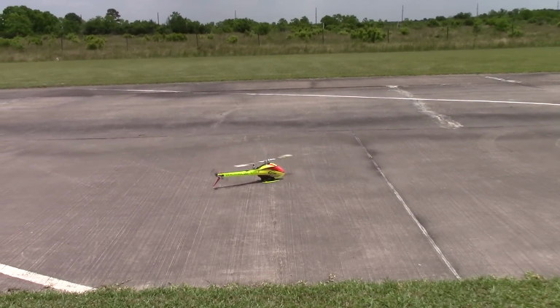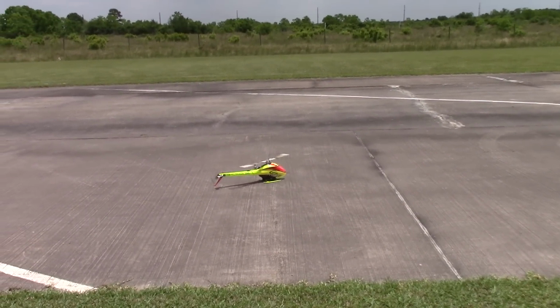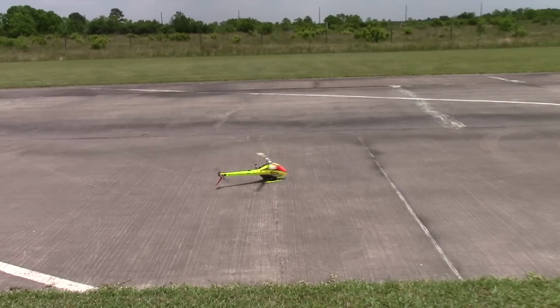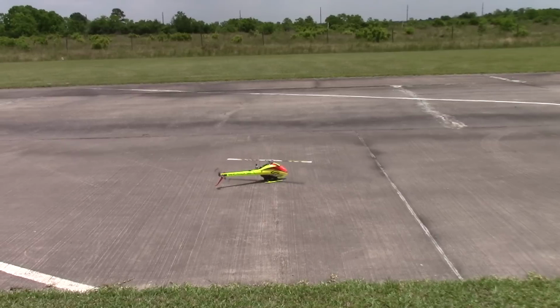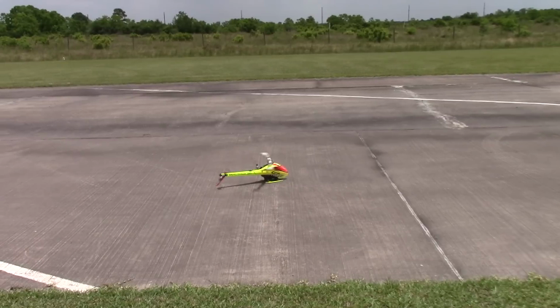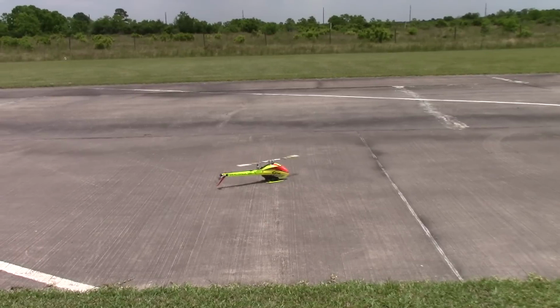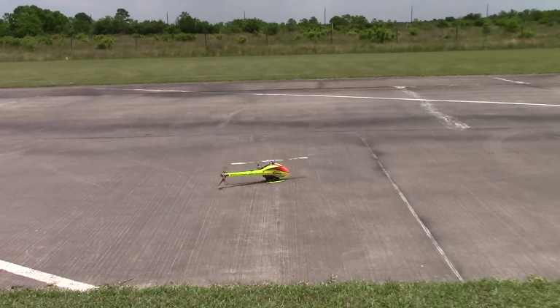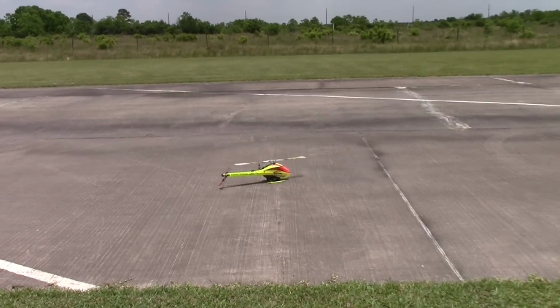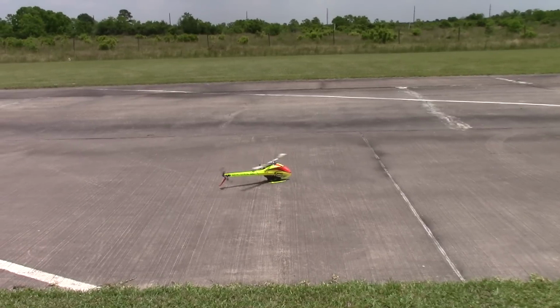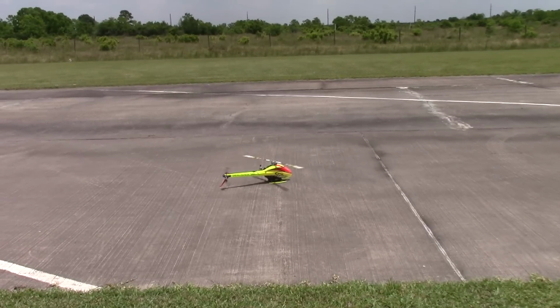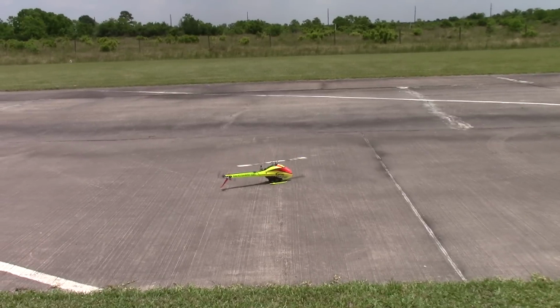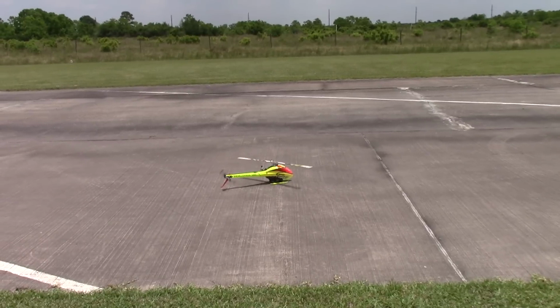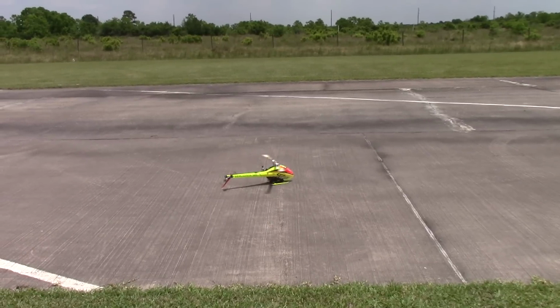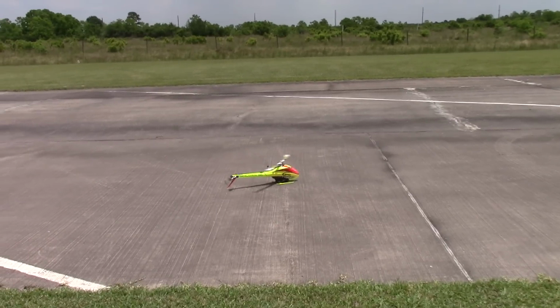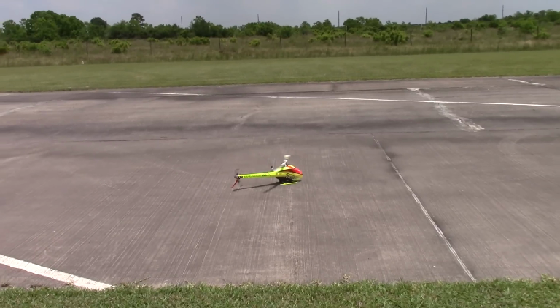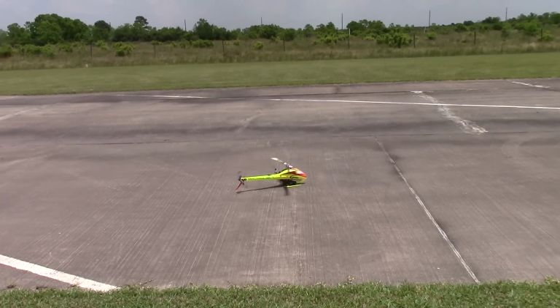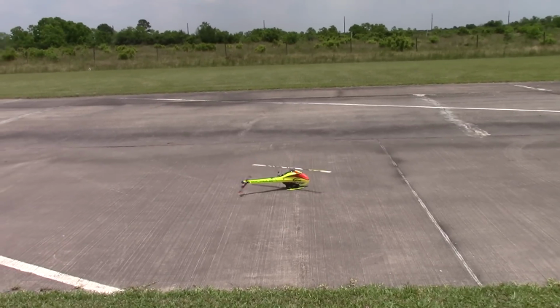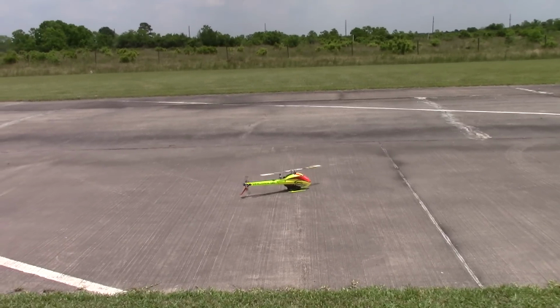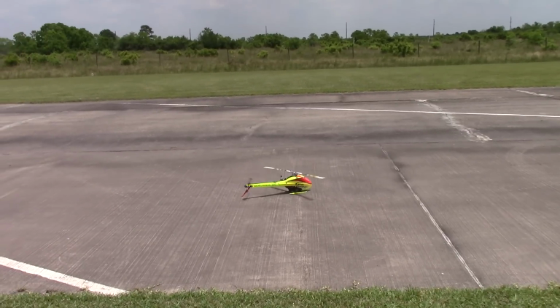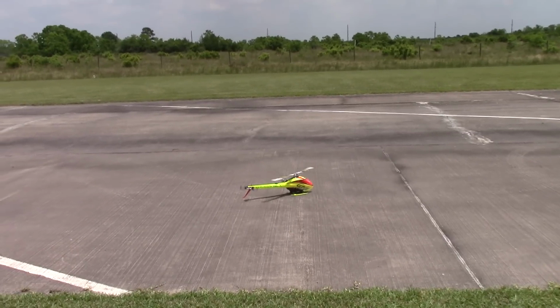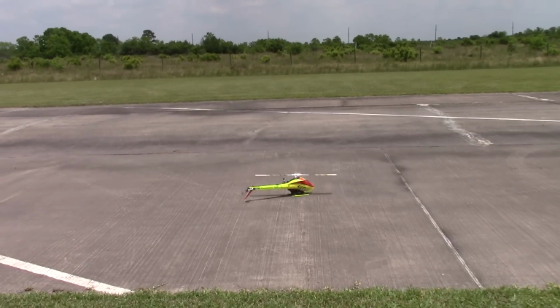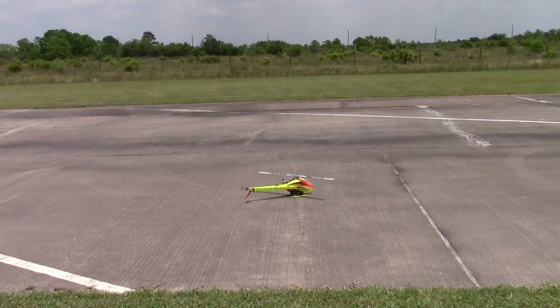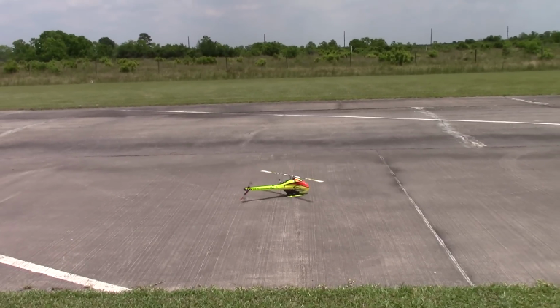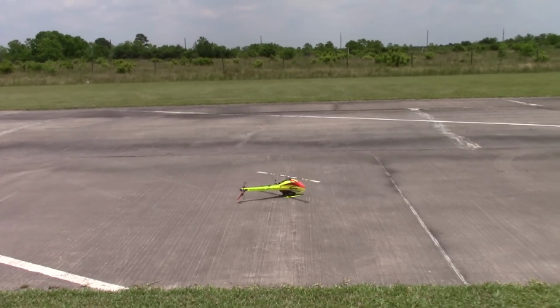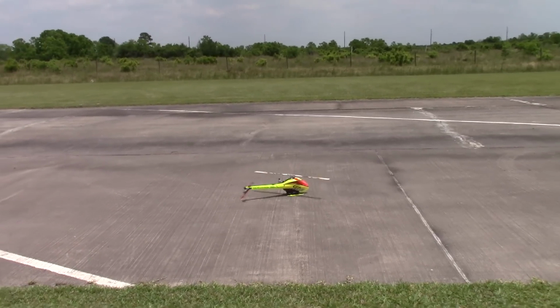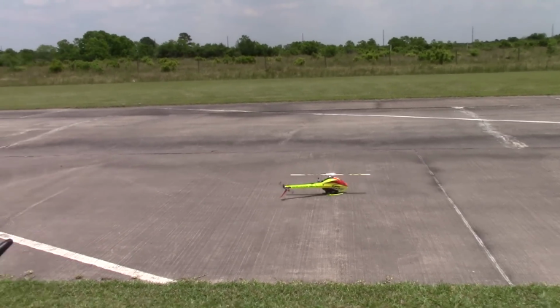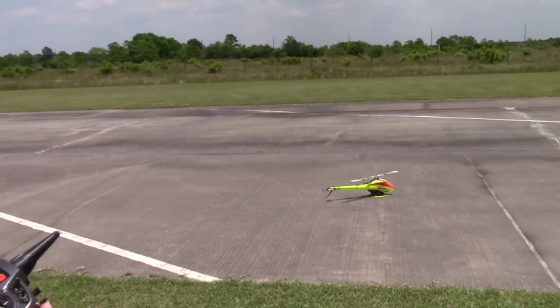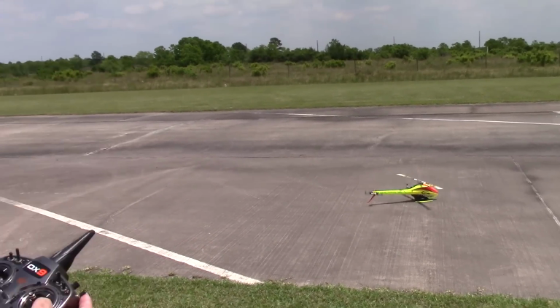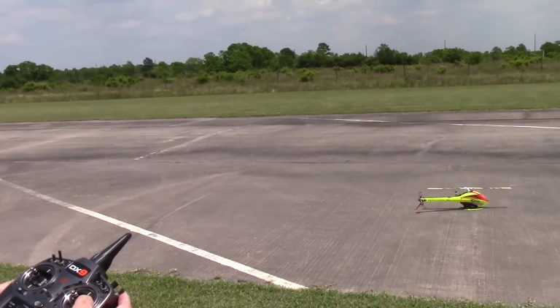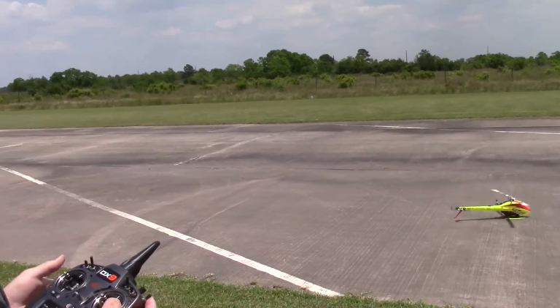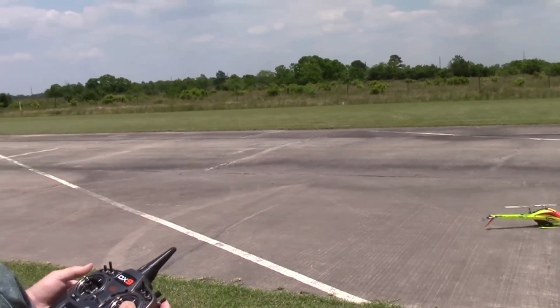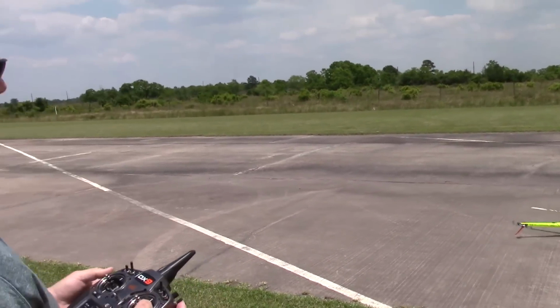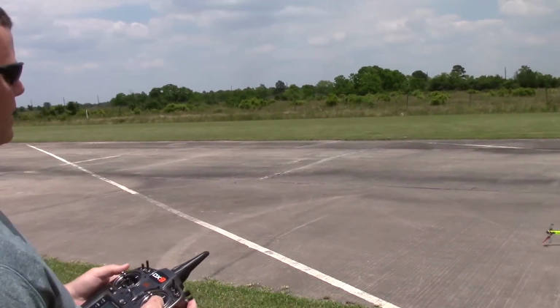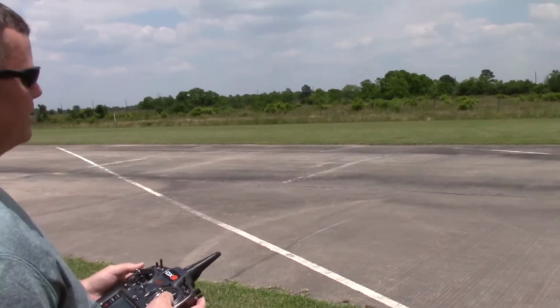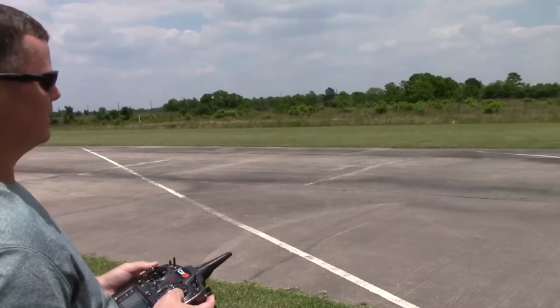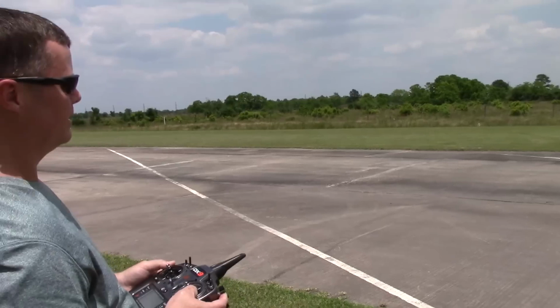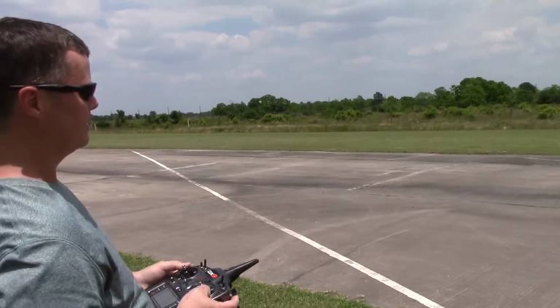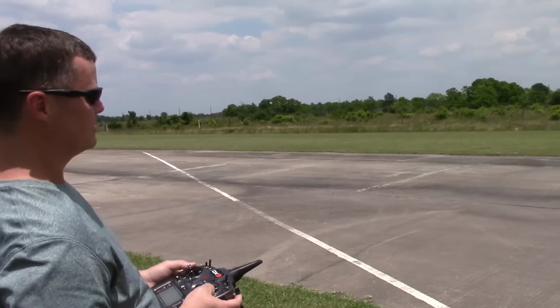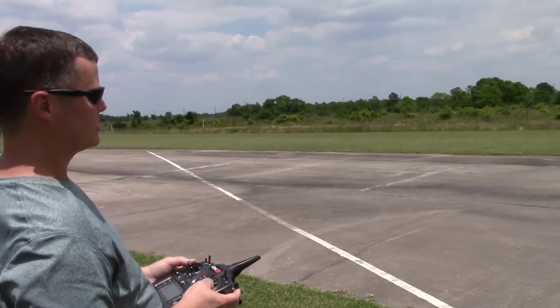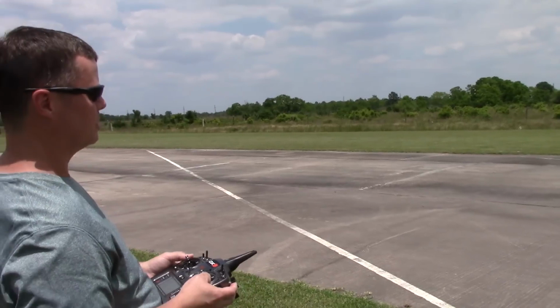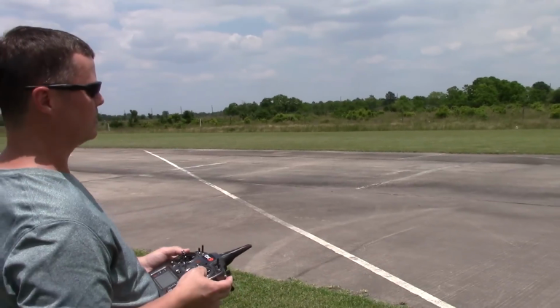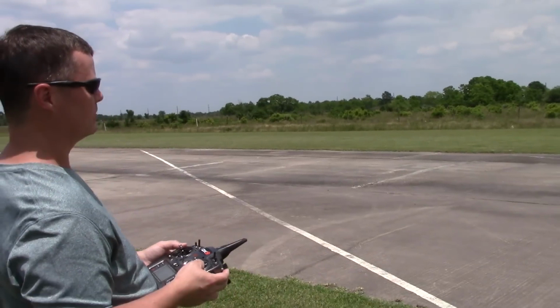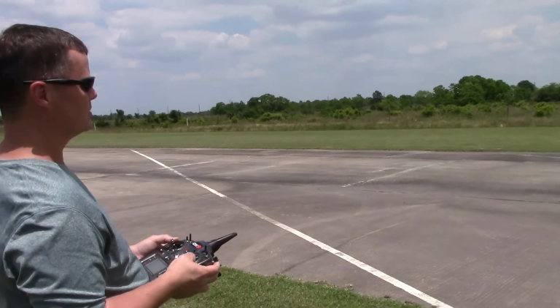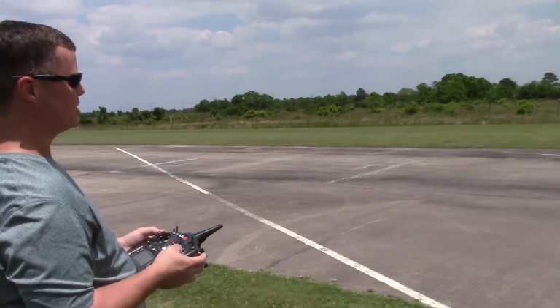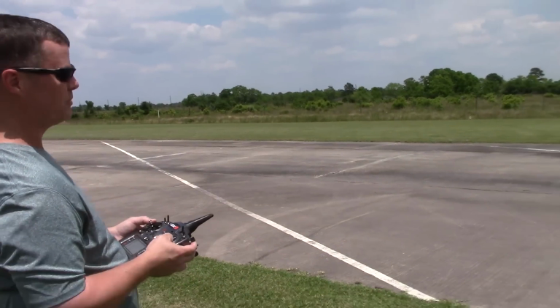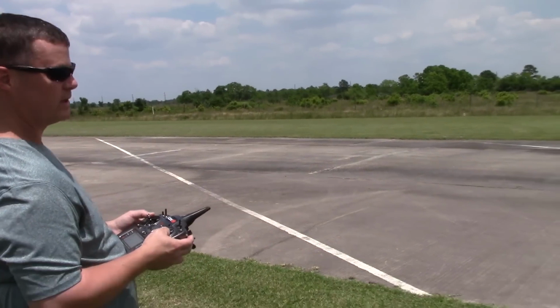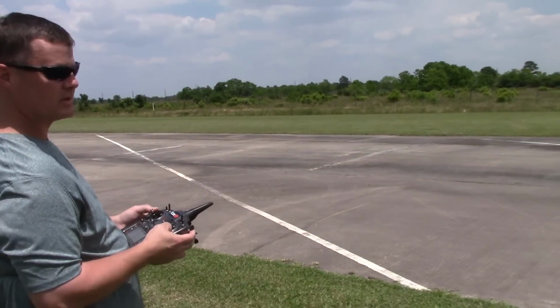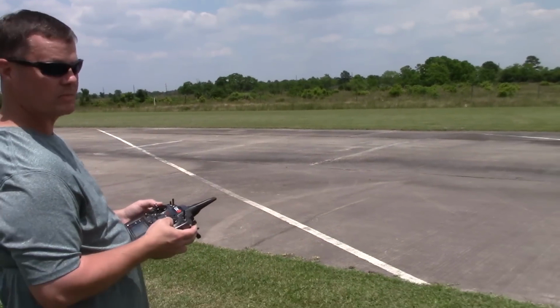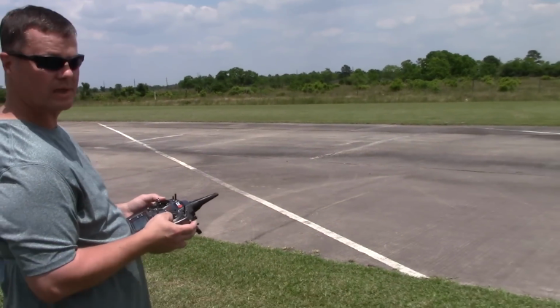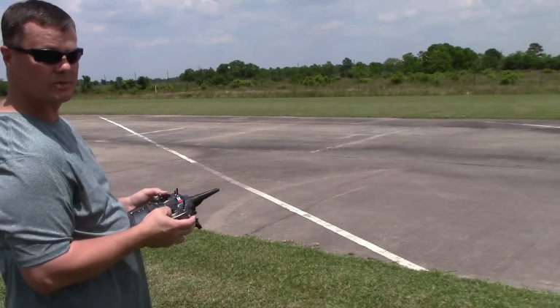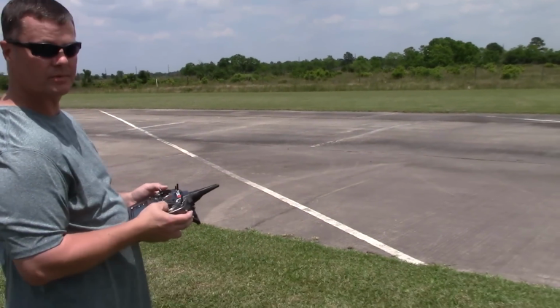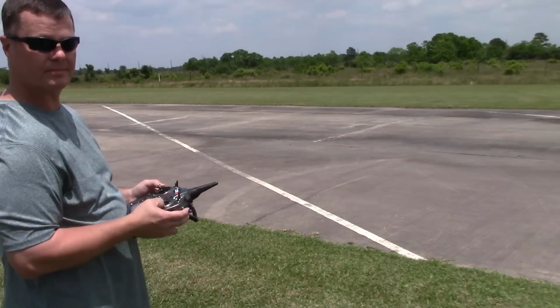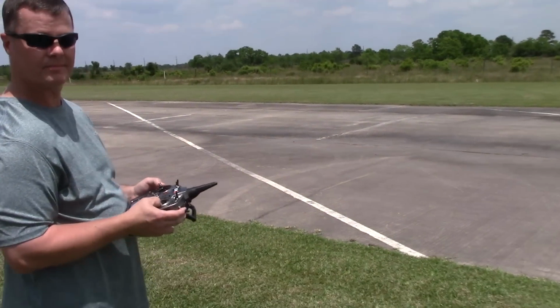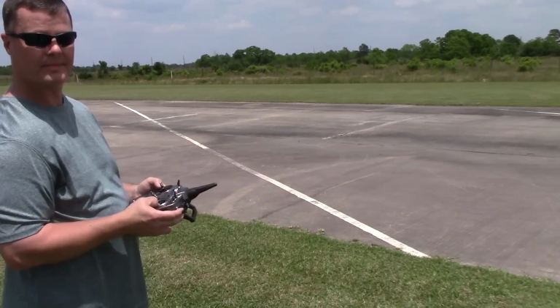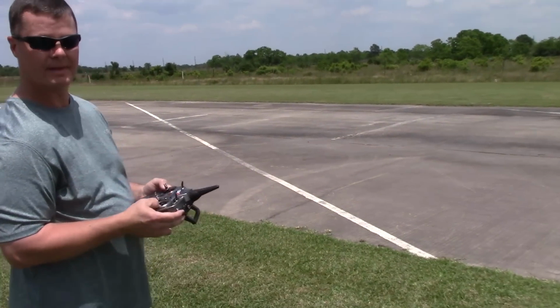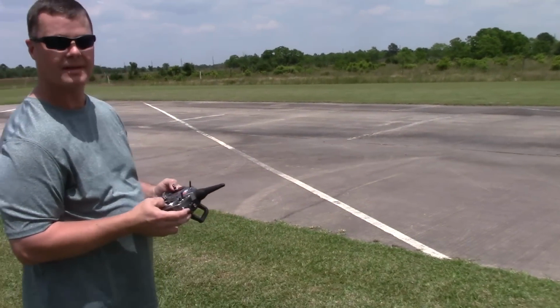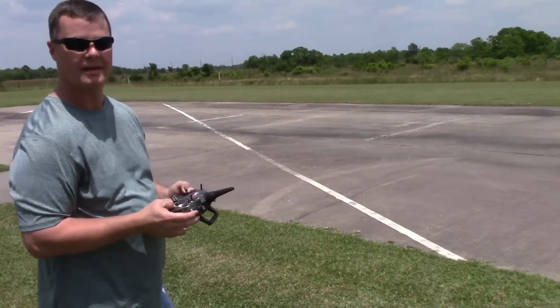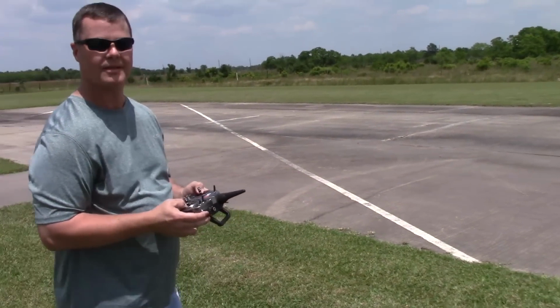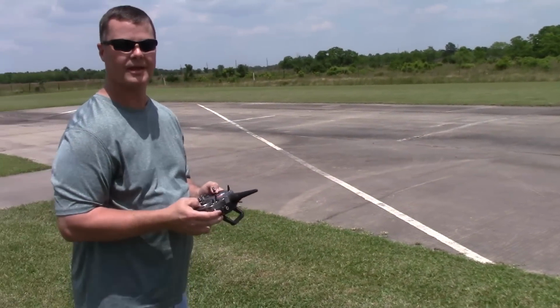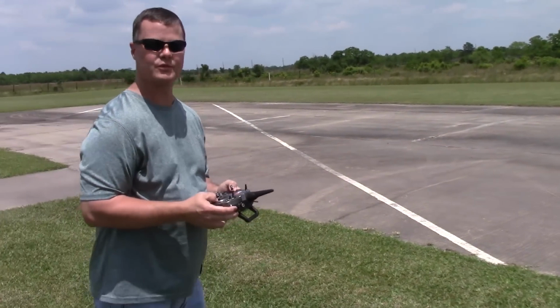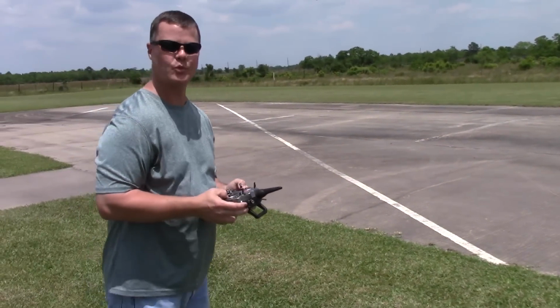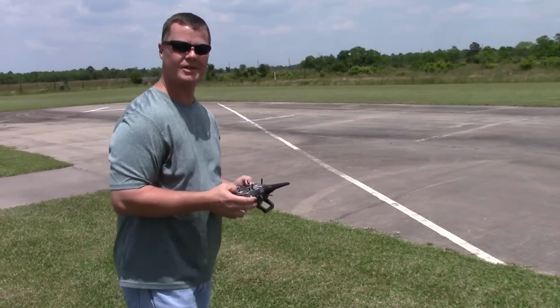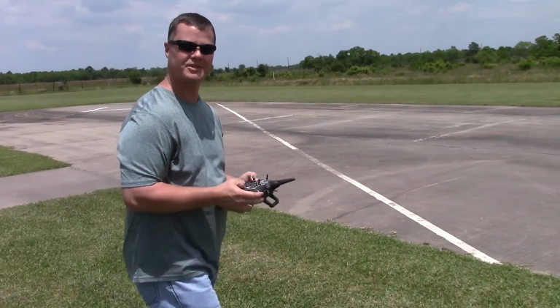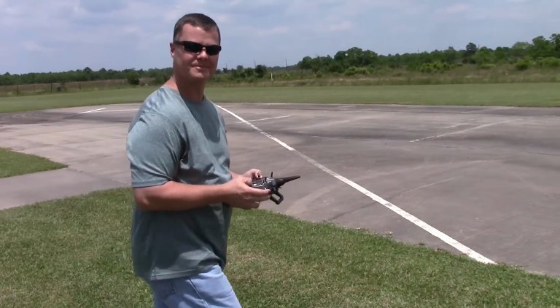And that's the Goblin 380 with the Skookum 720 and Skookum GPS module. Thanks for watching.